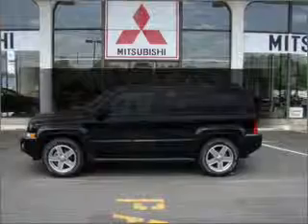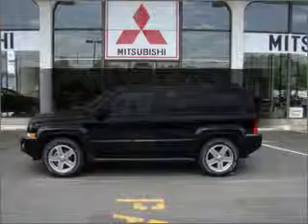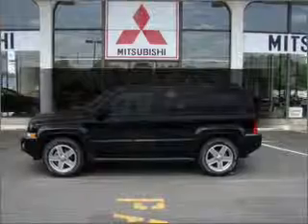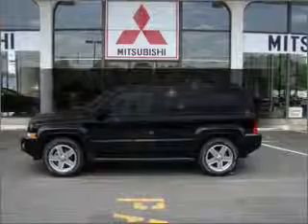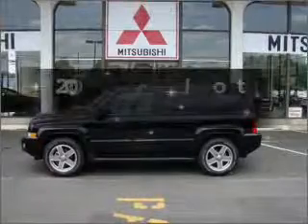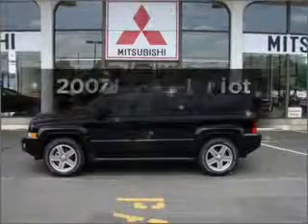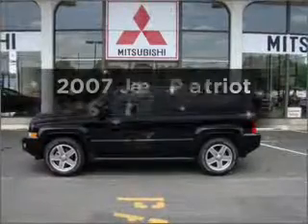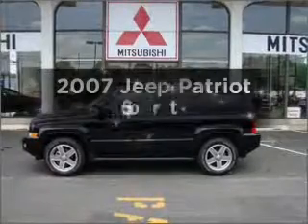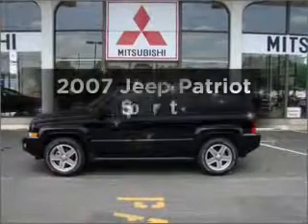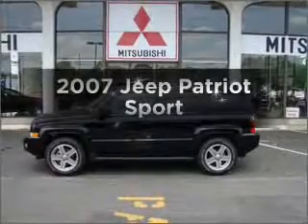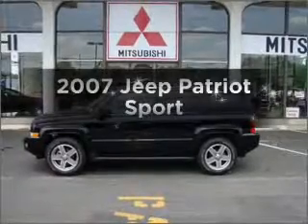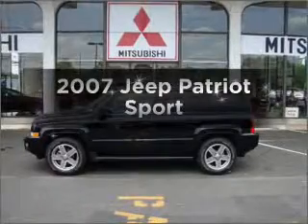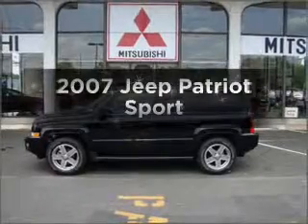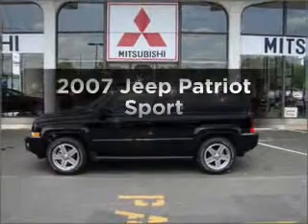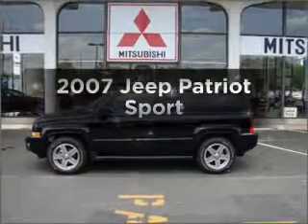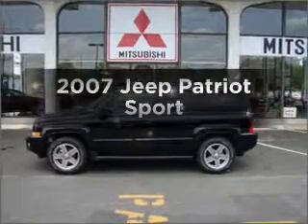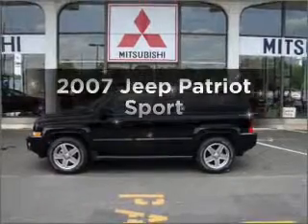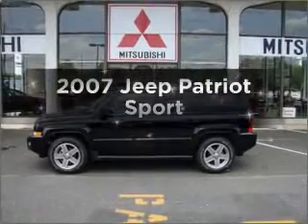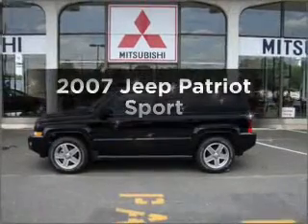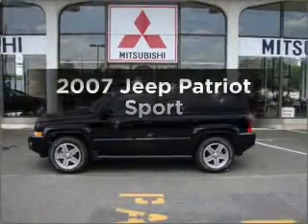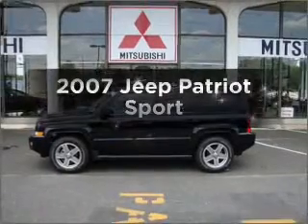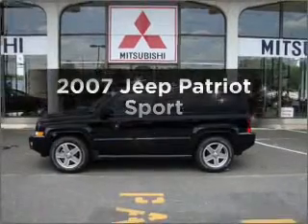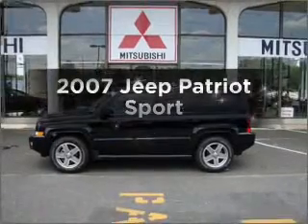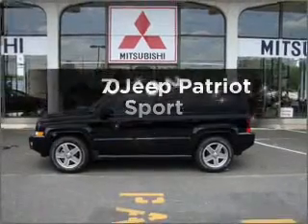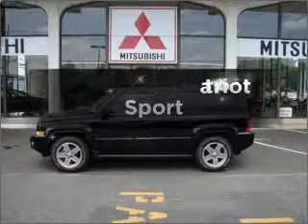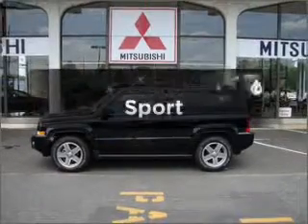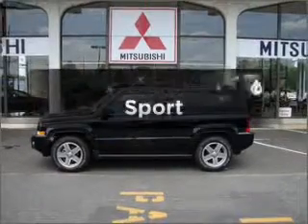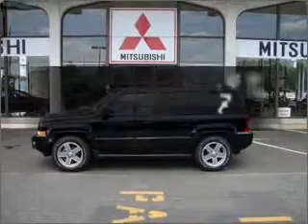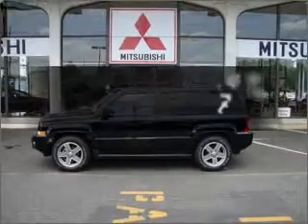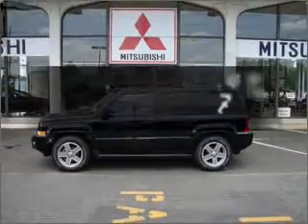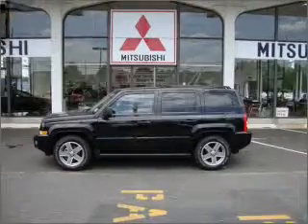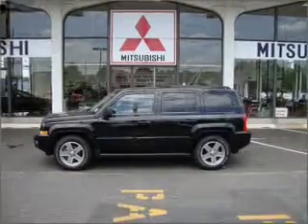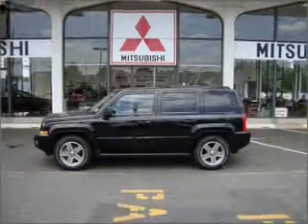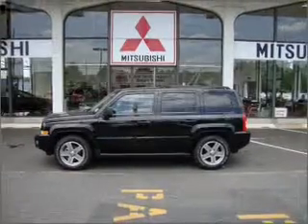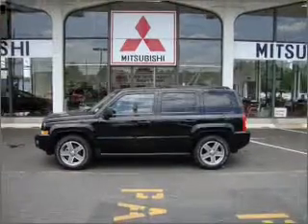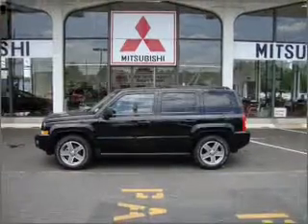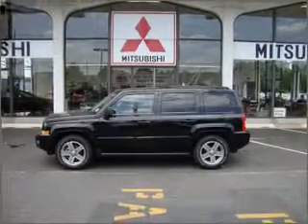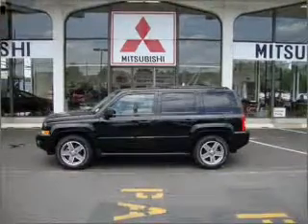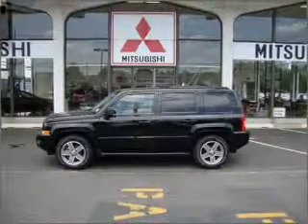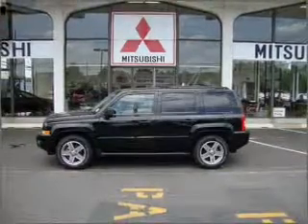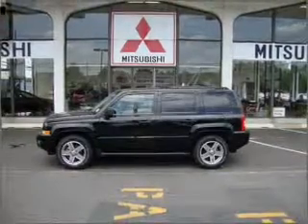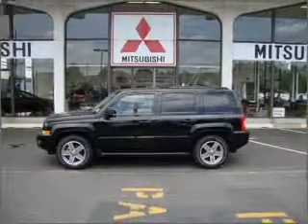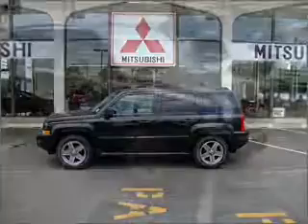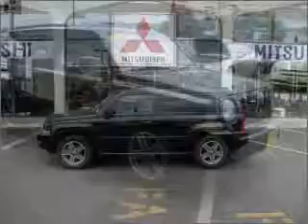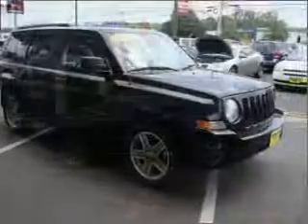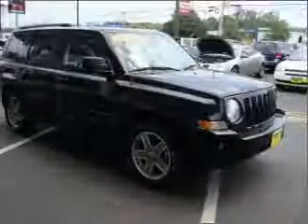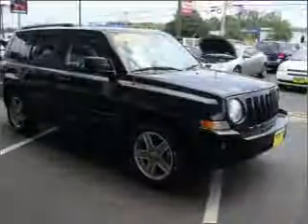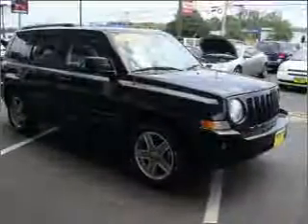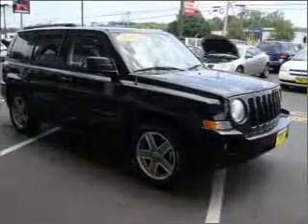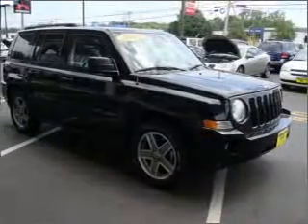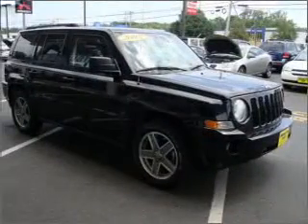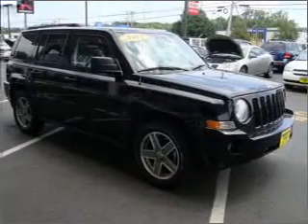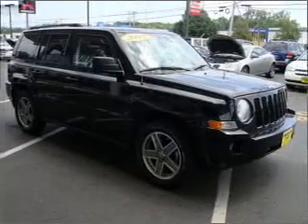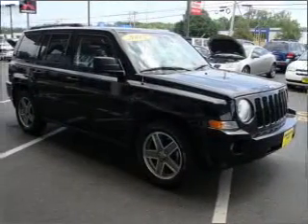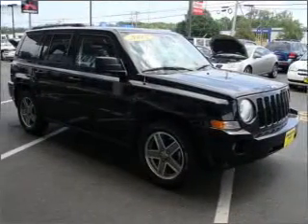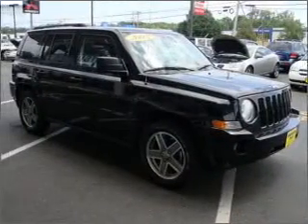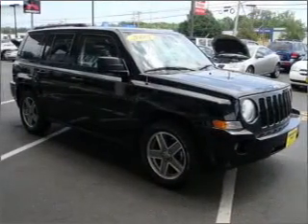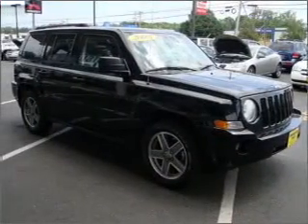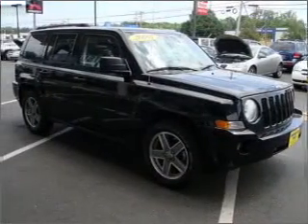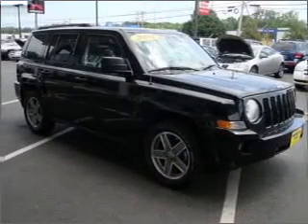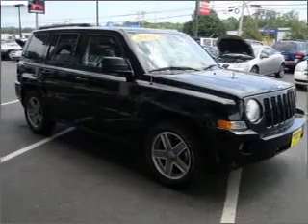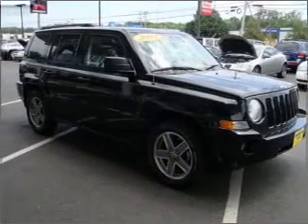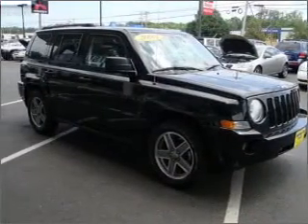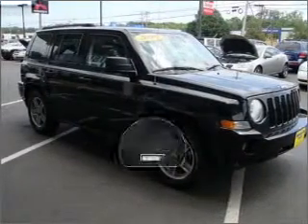Introducing the 2007 Jeep Patriot. Find everything you want in a ride under one roof with this vehicle.